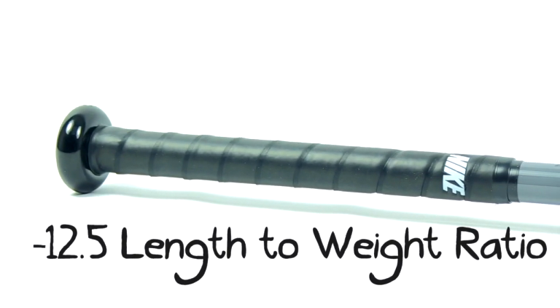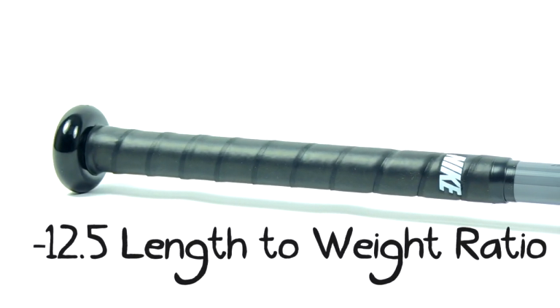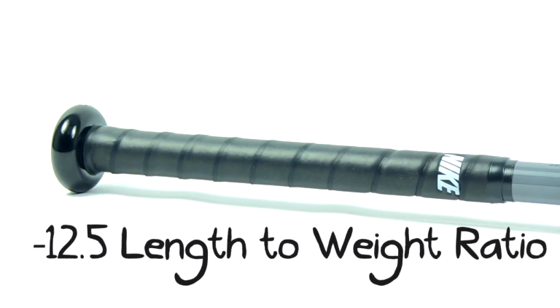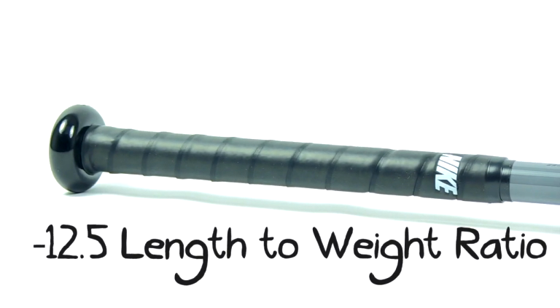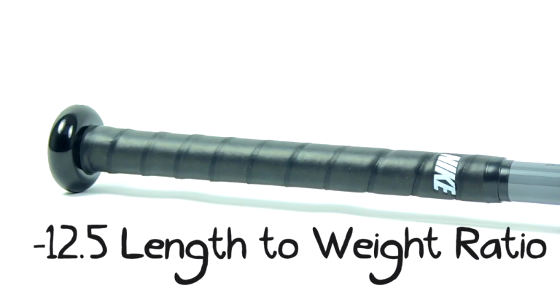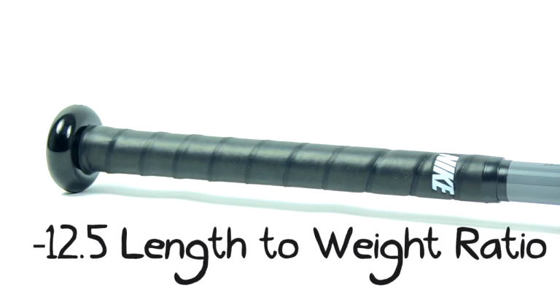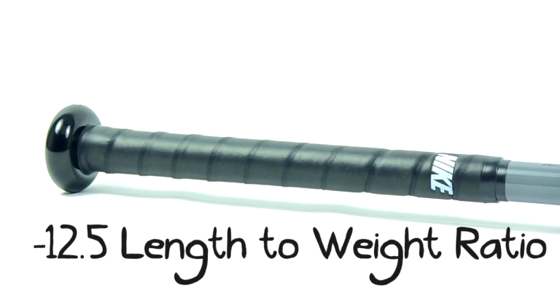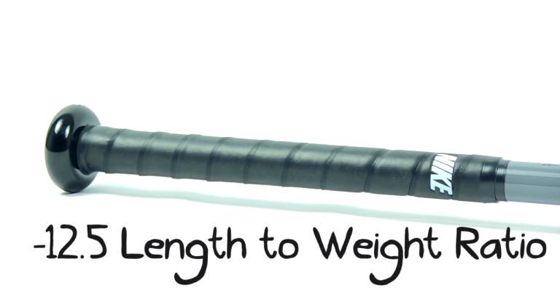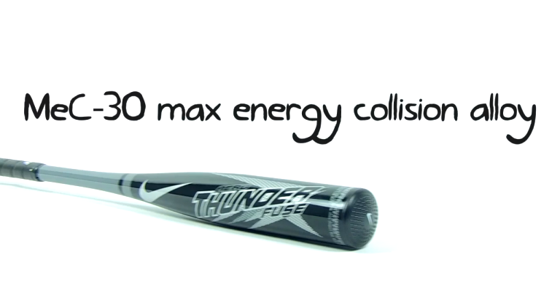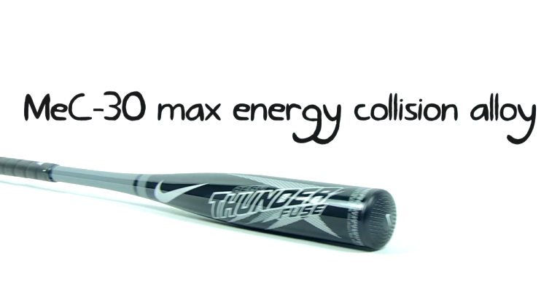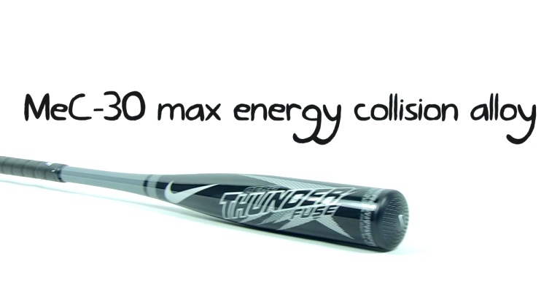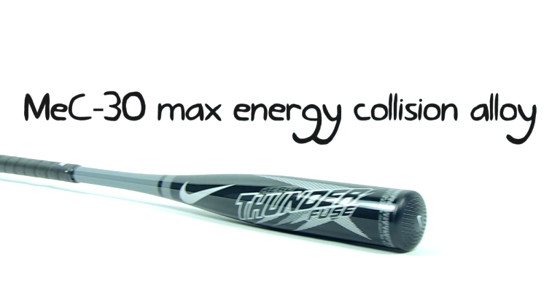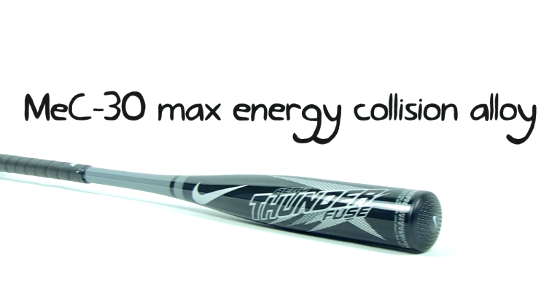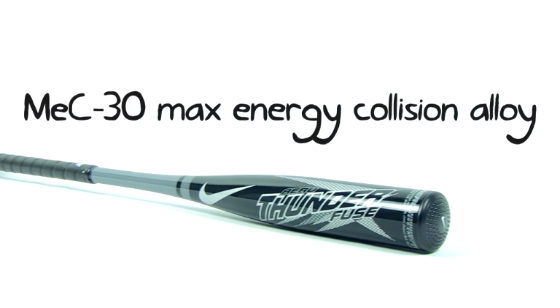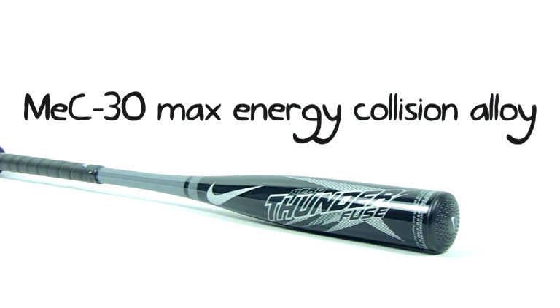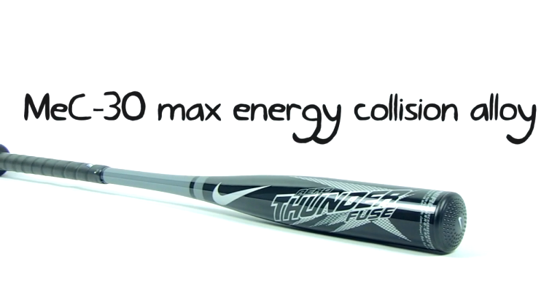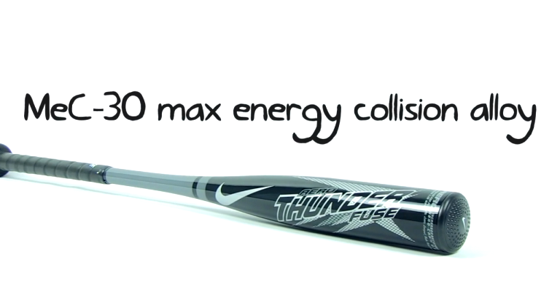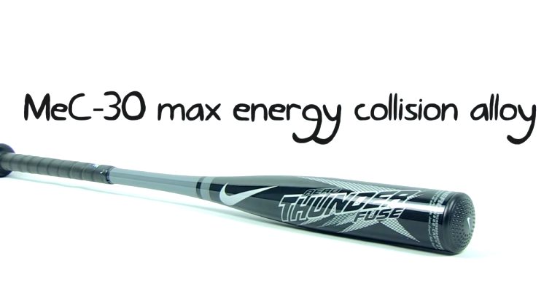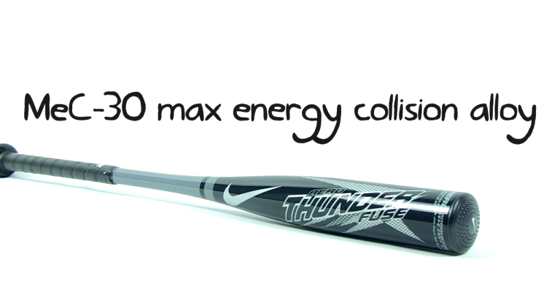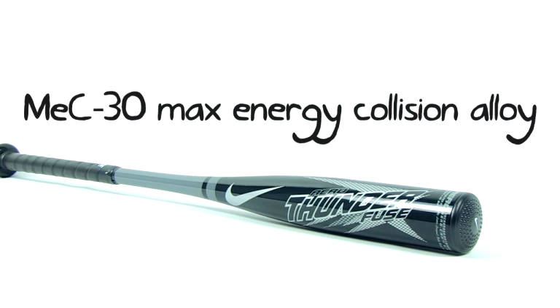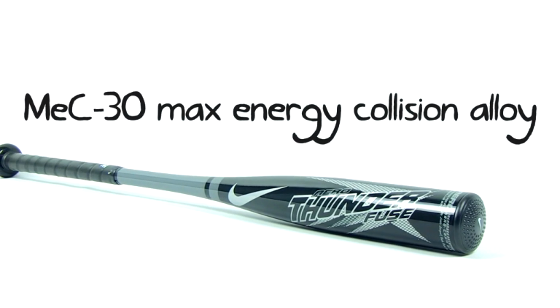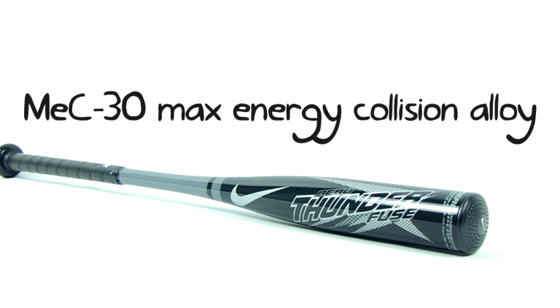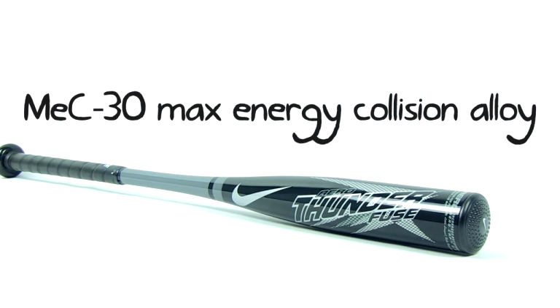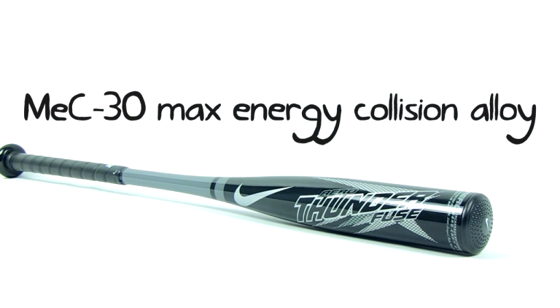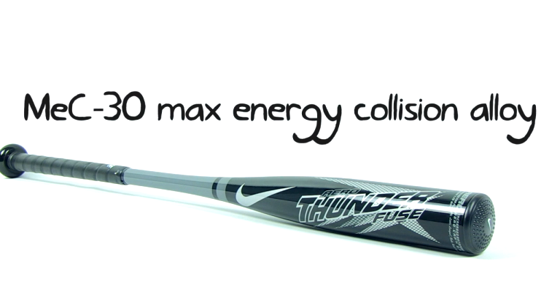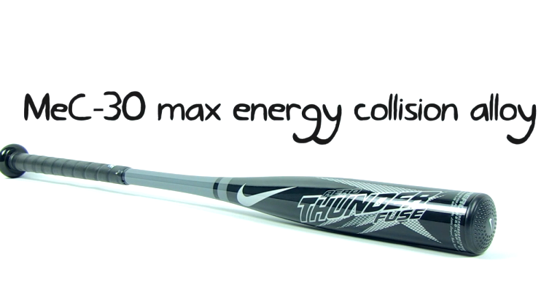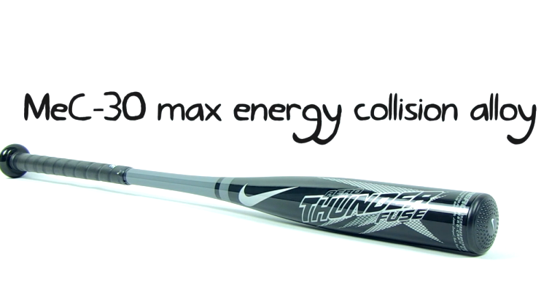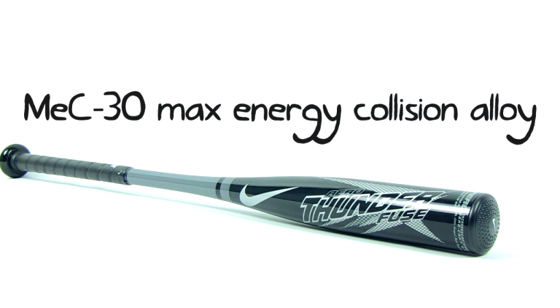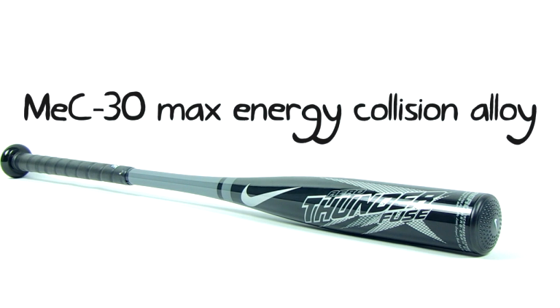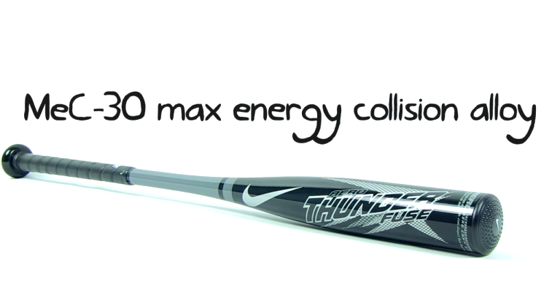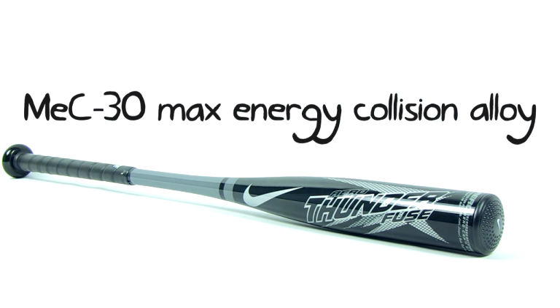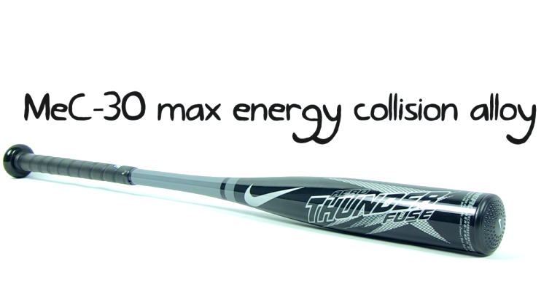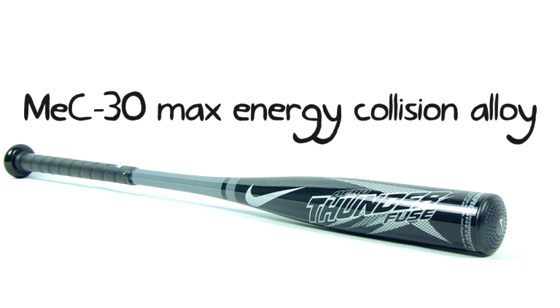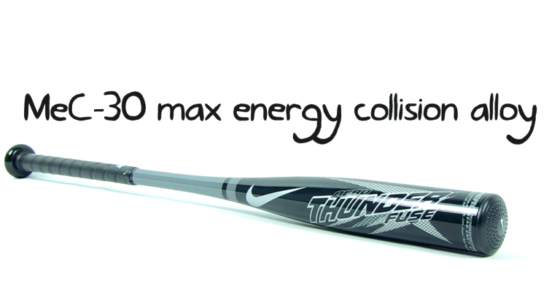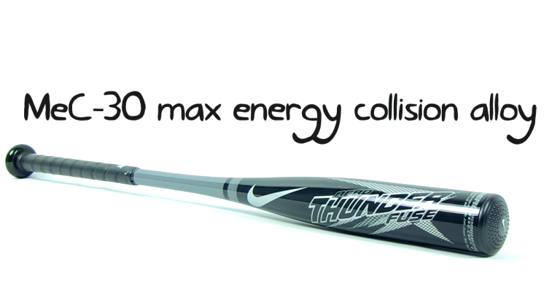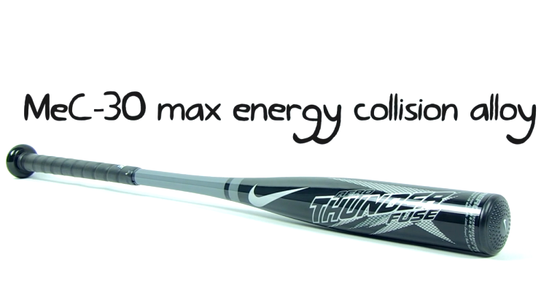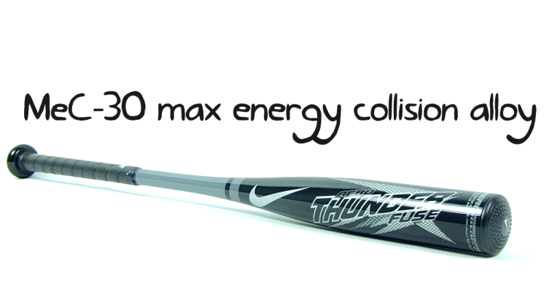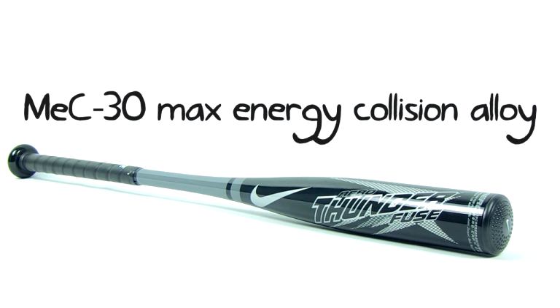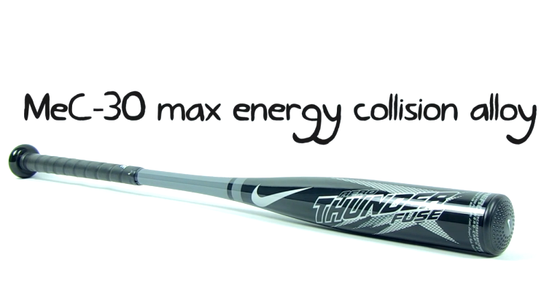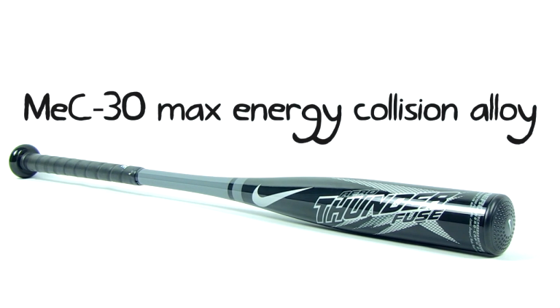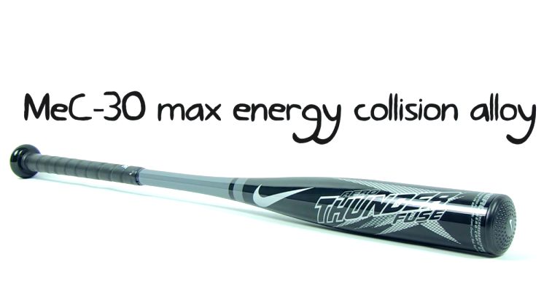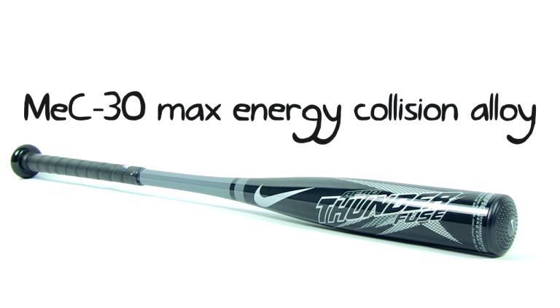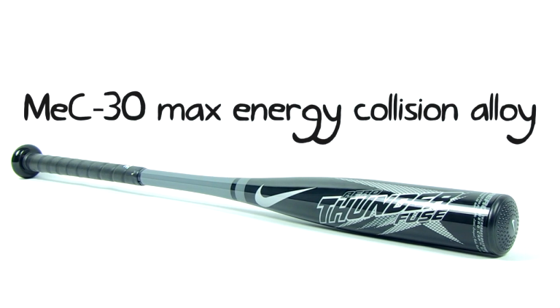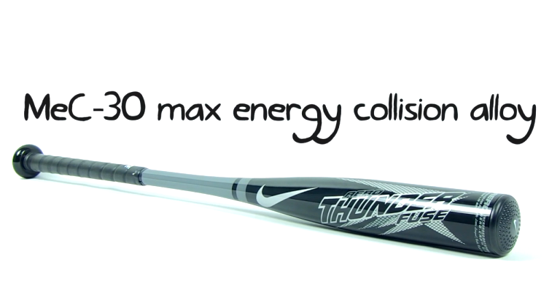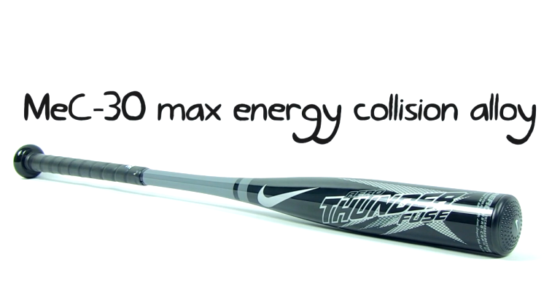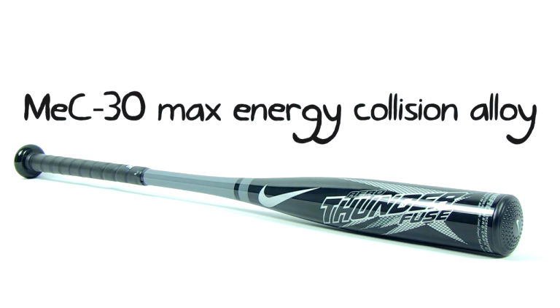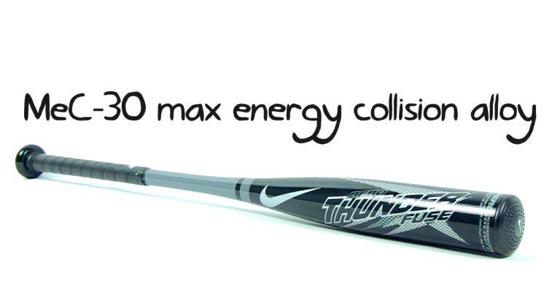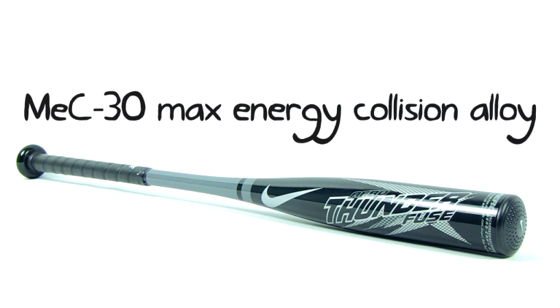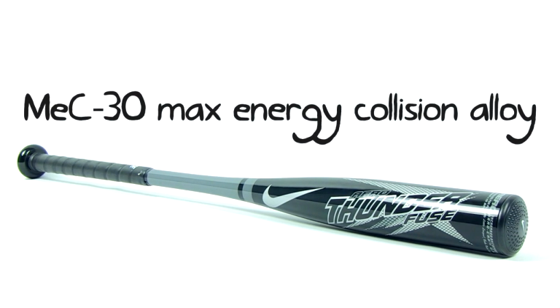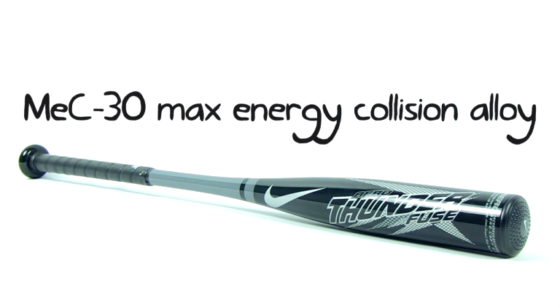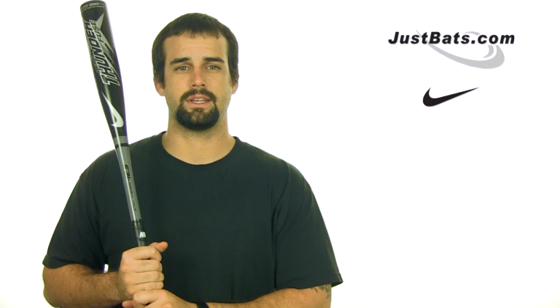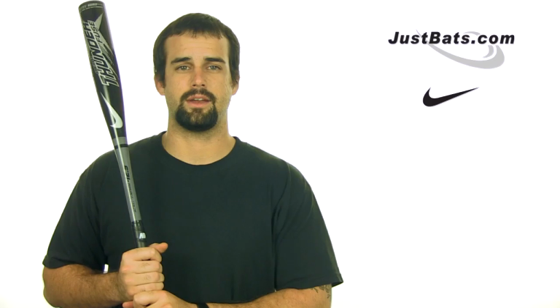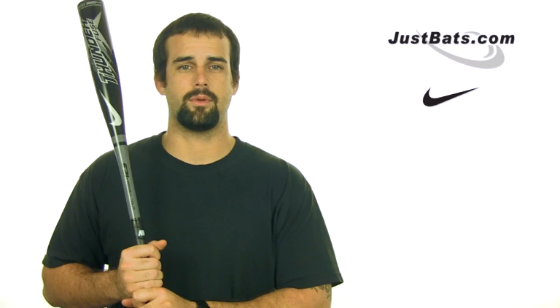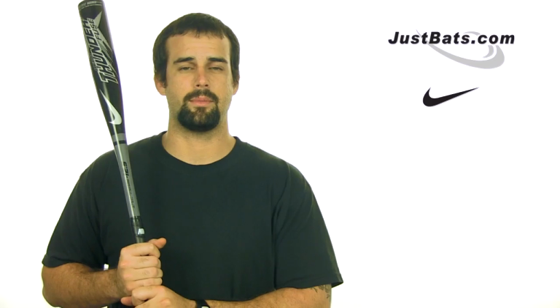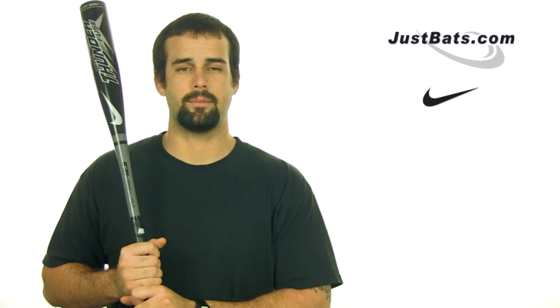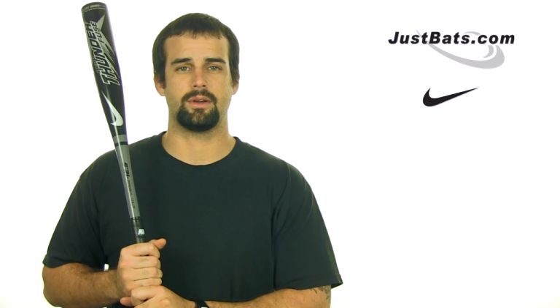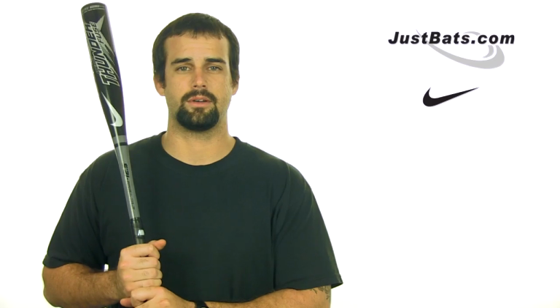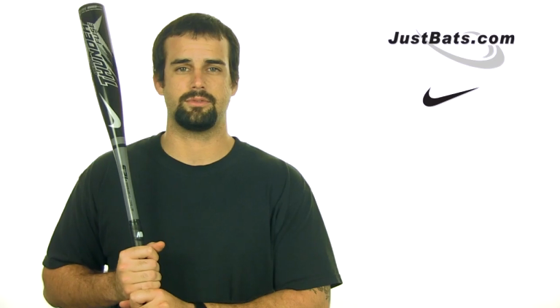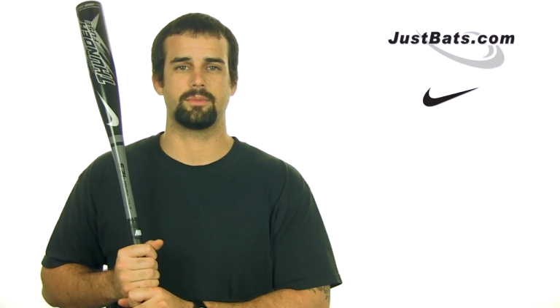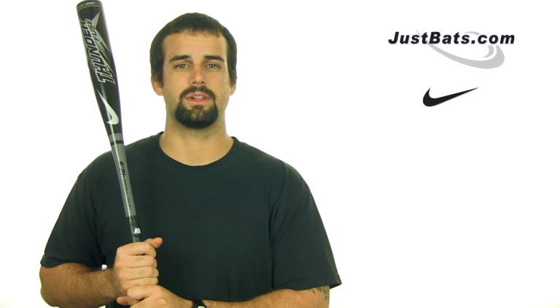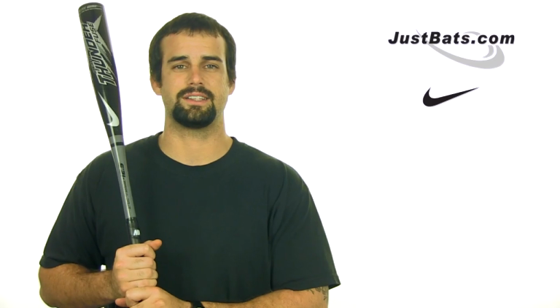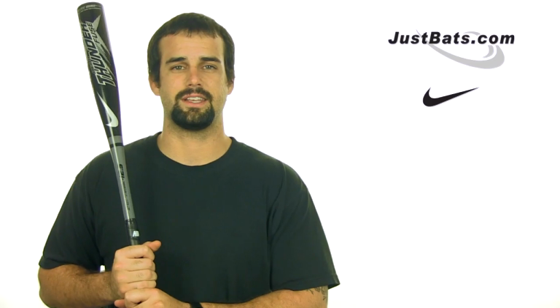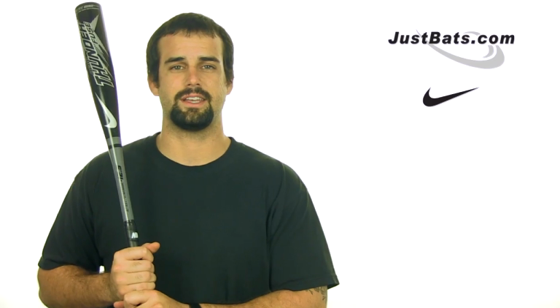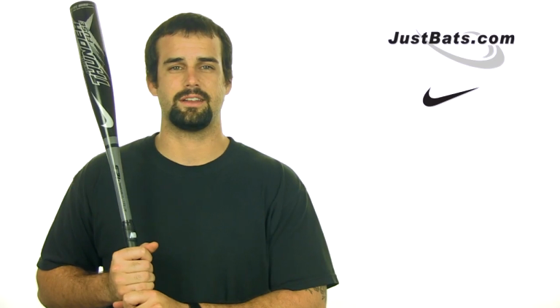So go to JustBats.com and get the Nike Aero Thunderfuse Youth Bat. We offer fast, free shipping, and remember — from click to hit.